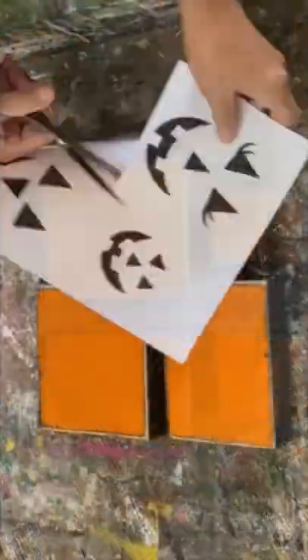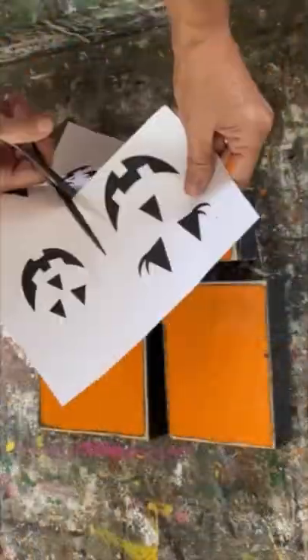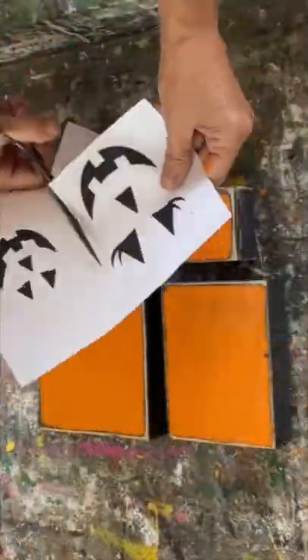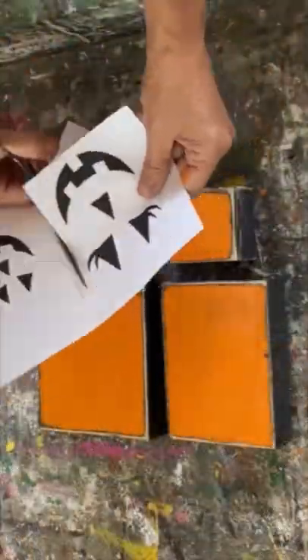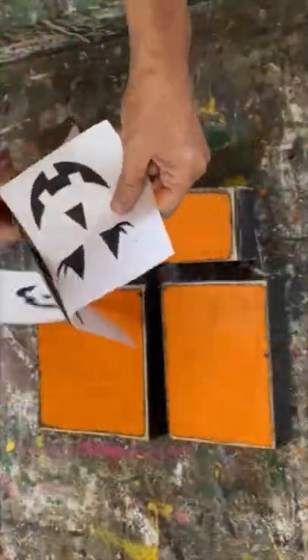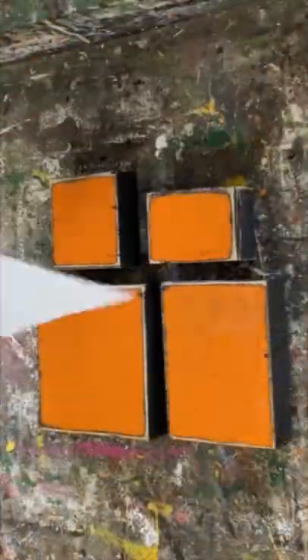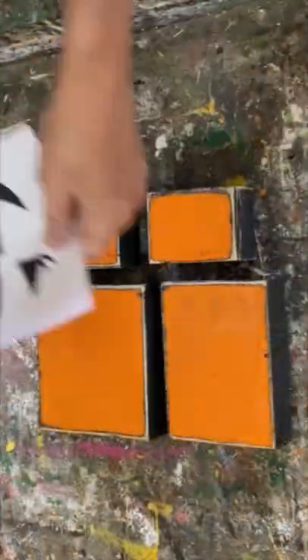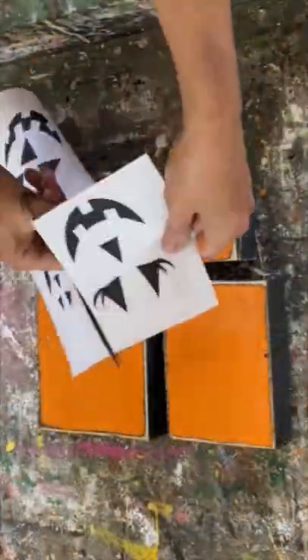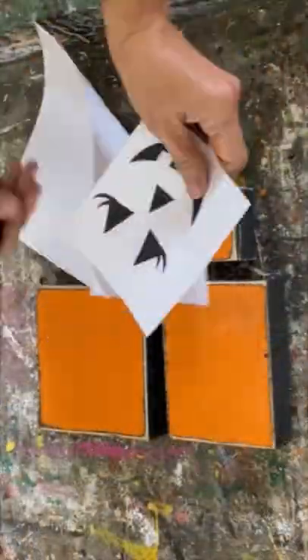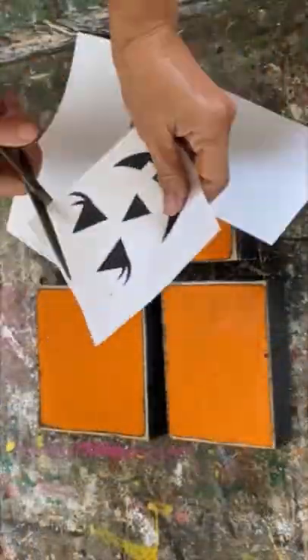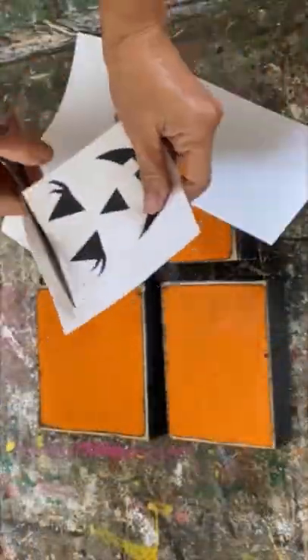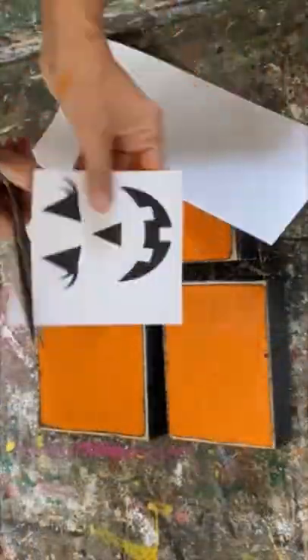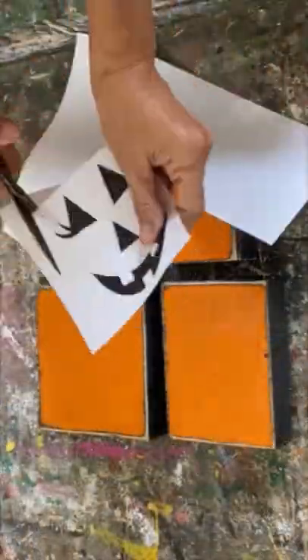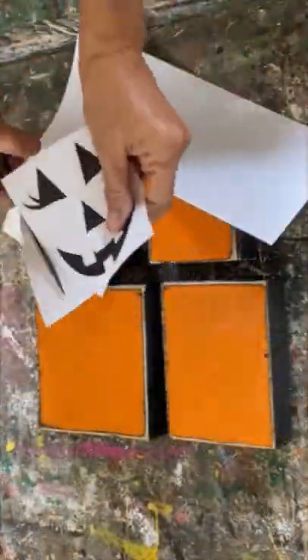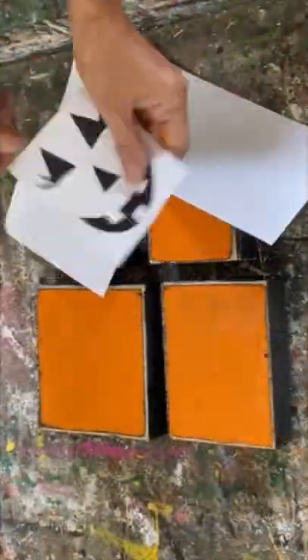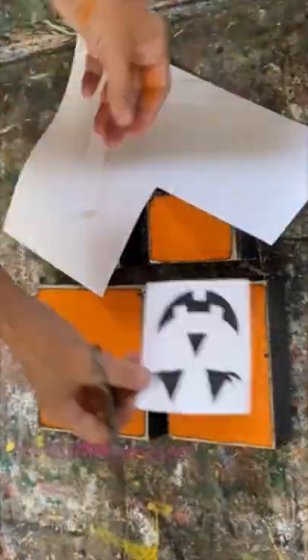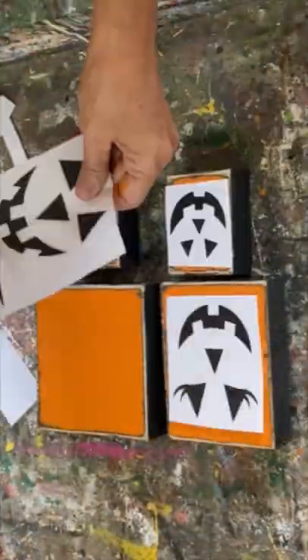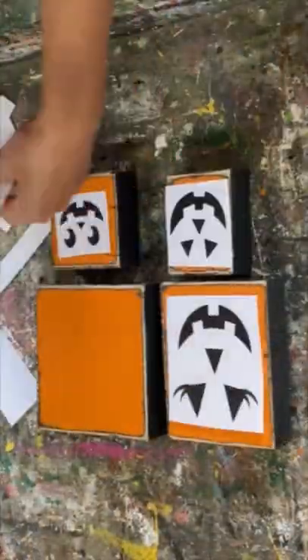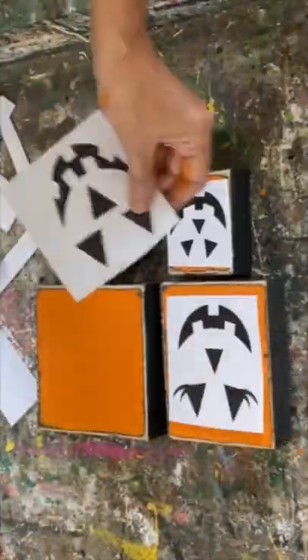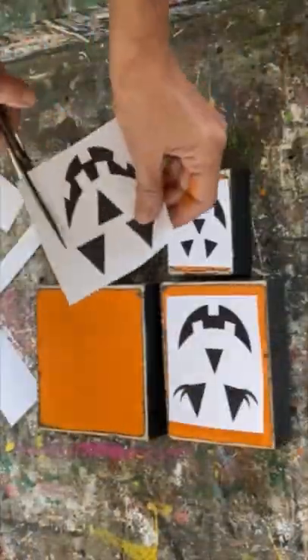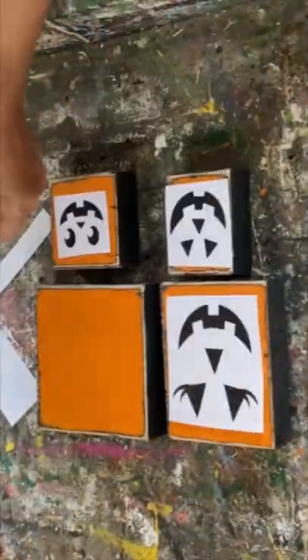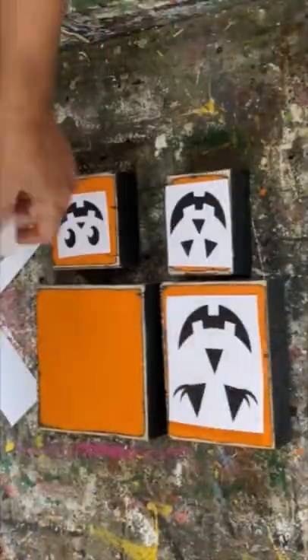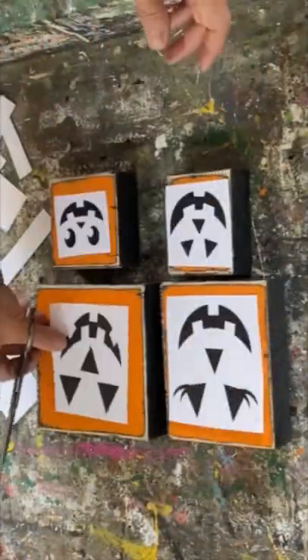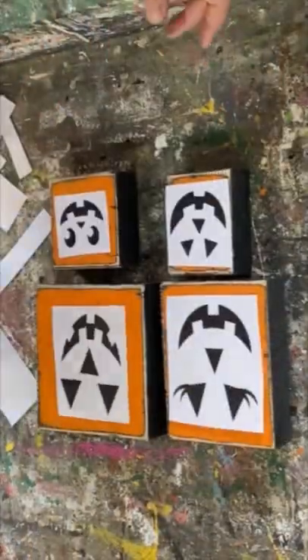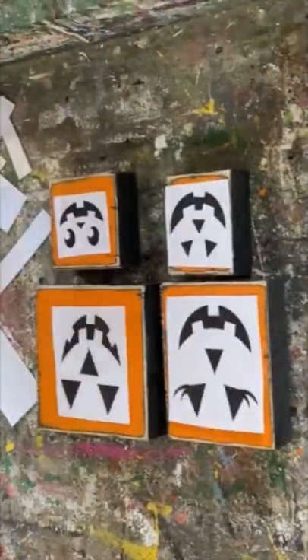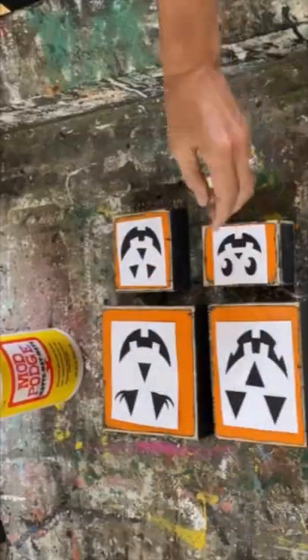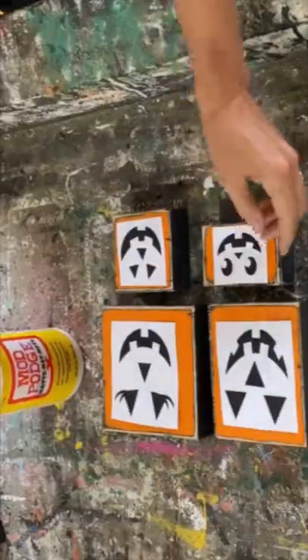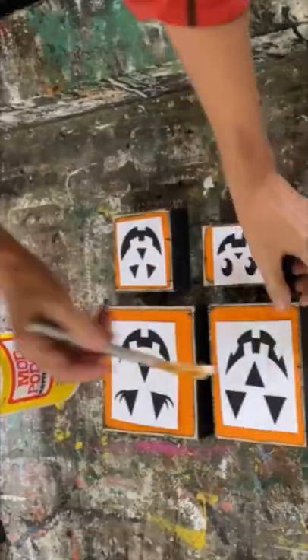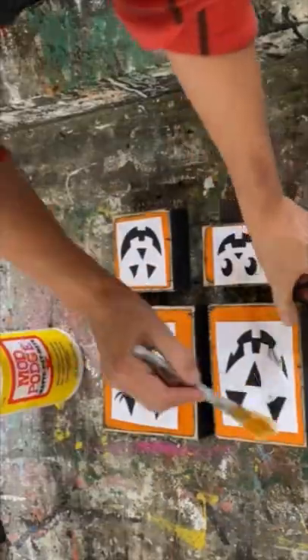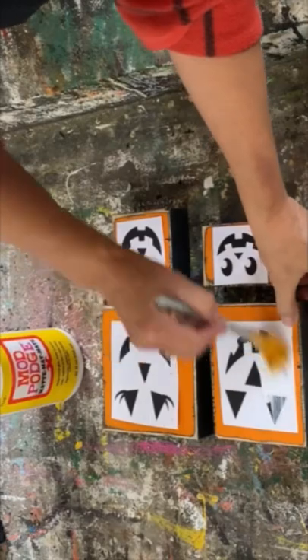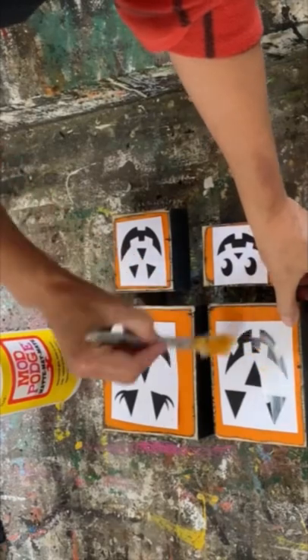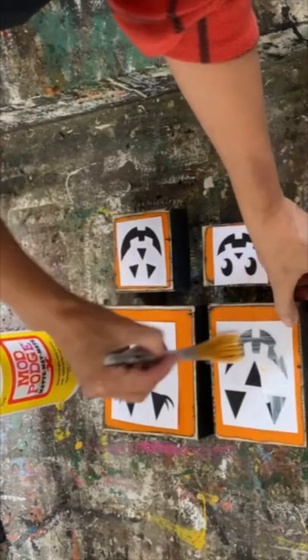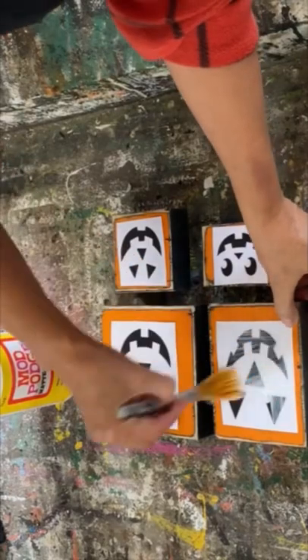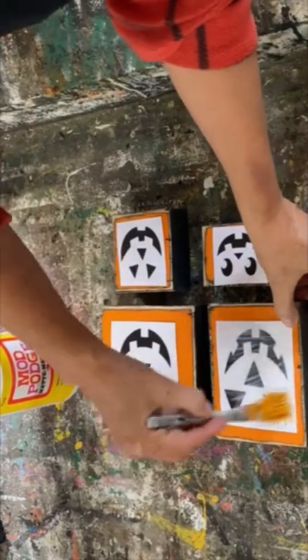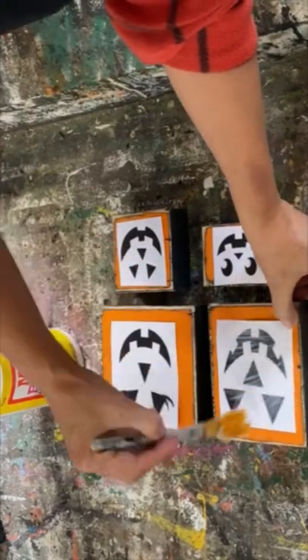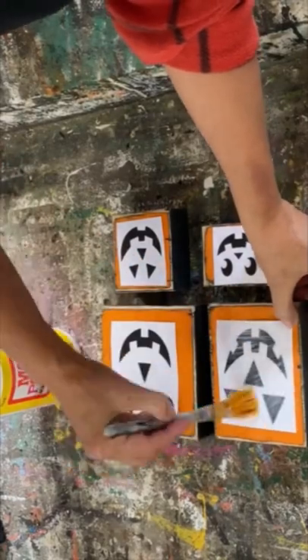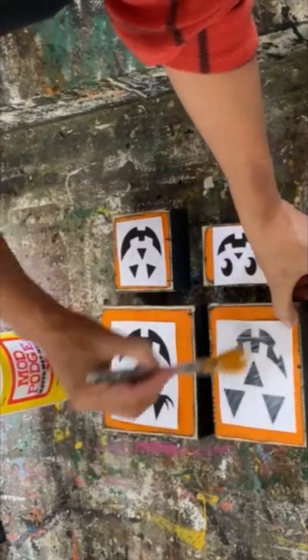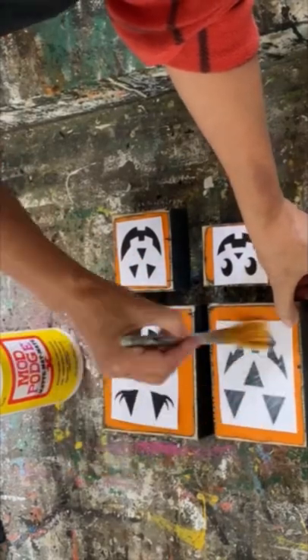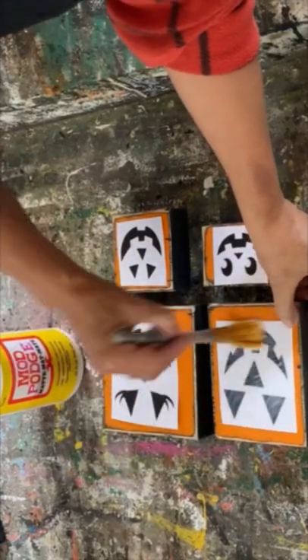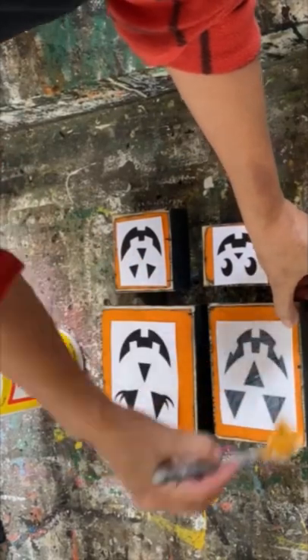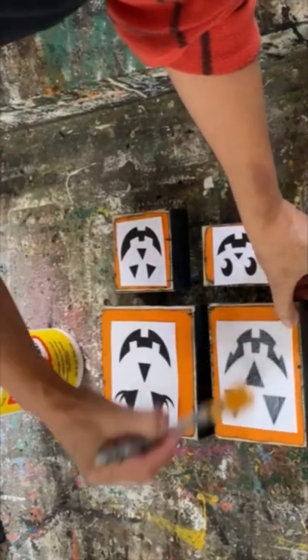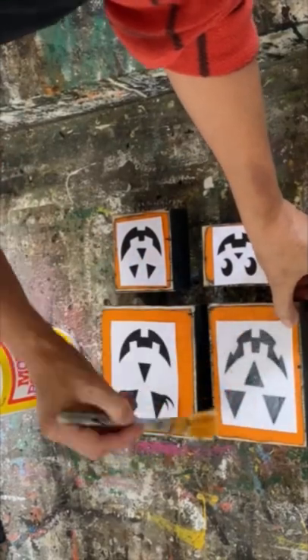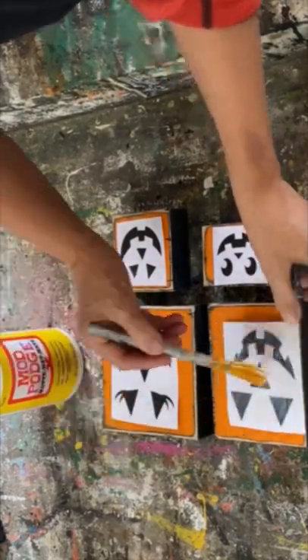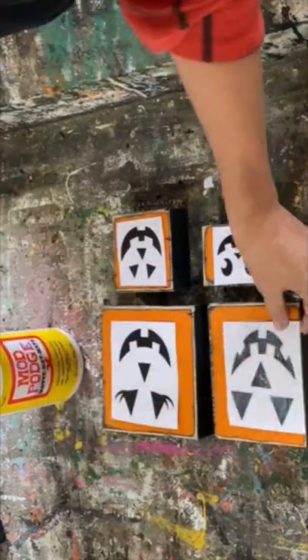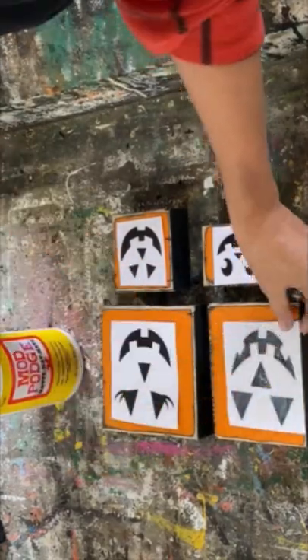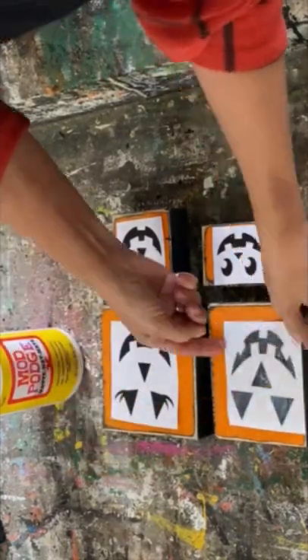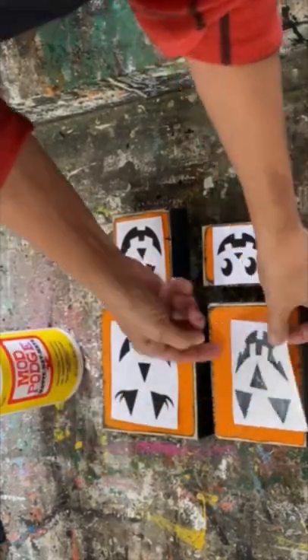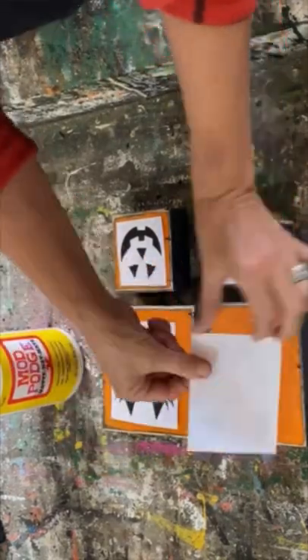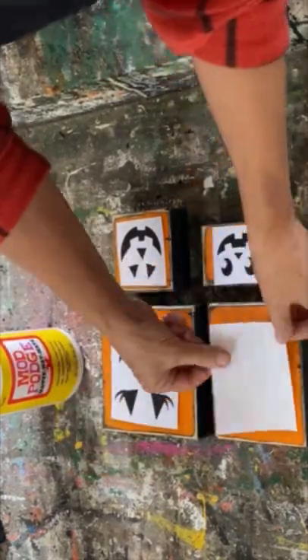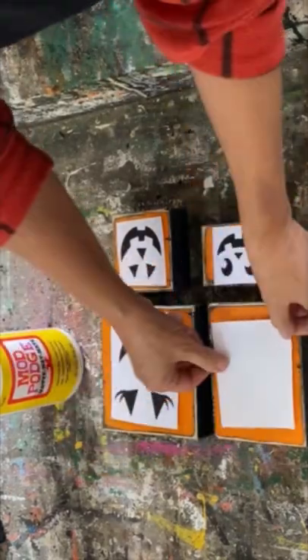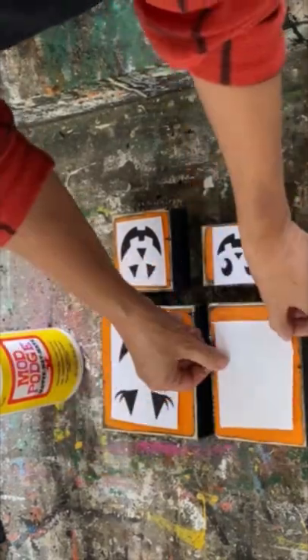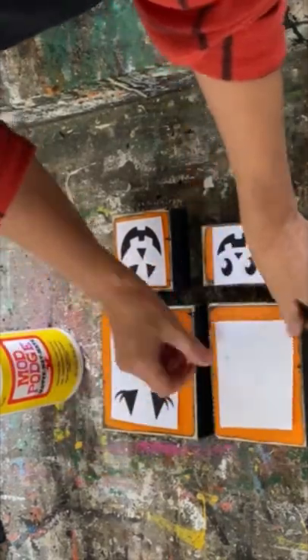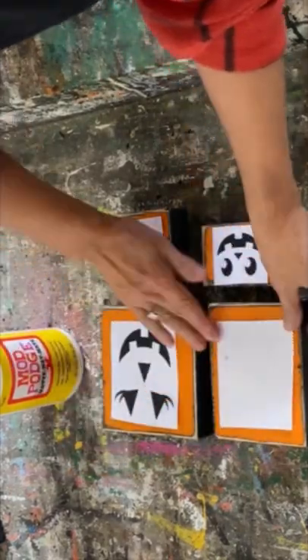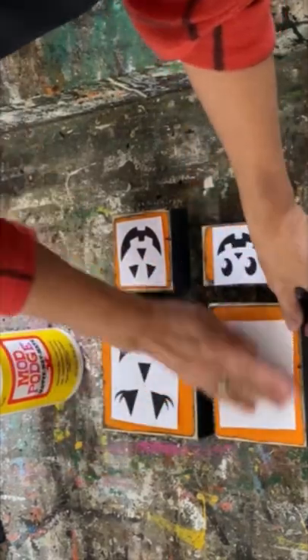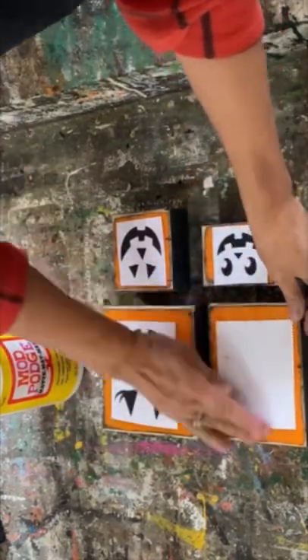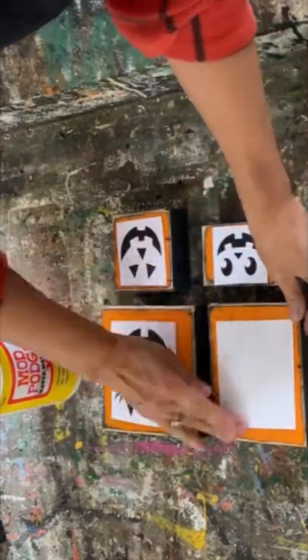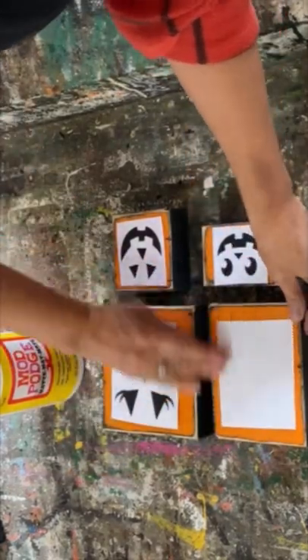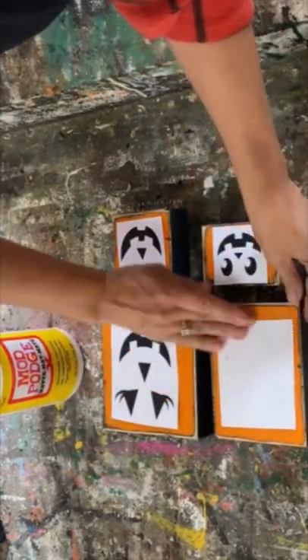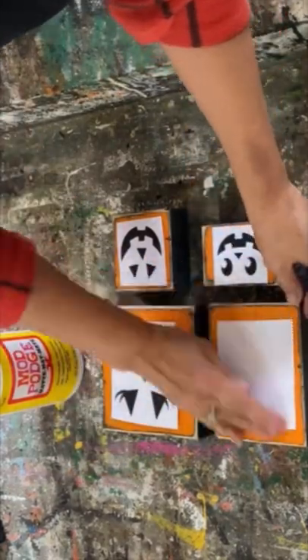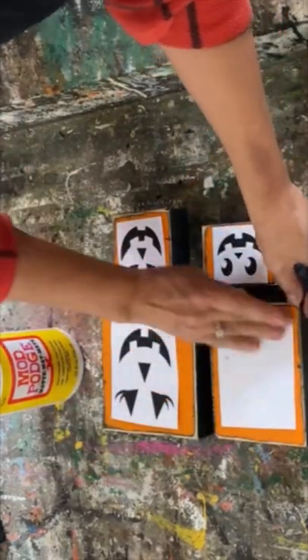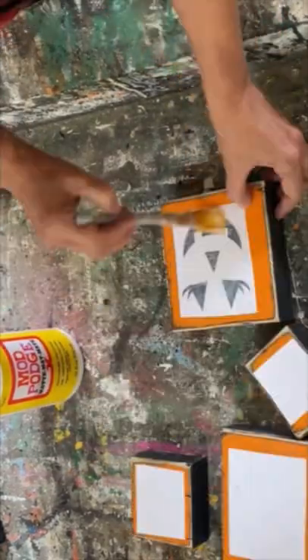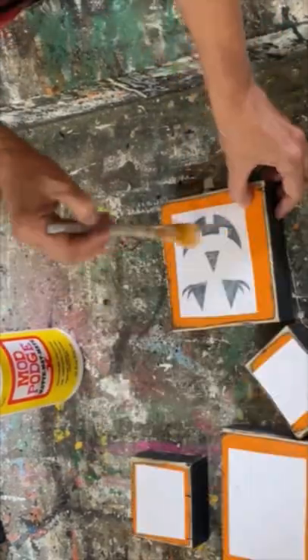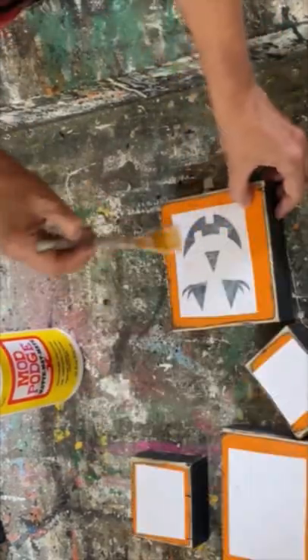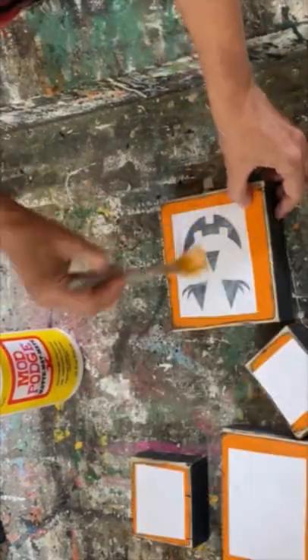I painted these with some black chalk paint, some orange chalk paint, and then I'm going to do my Mod Podge reverse graphic transfer method to put graphics on these.